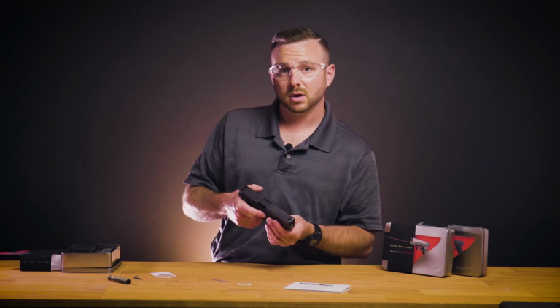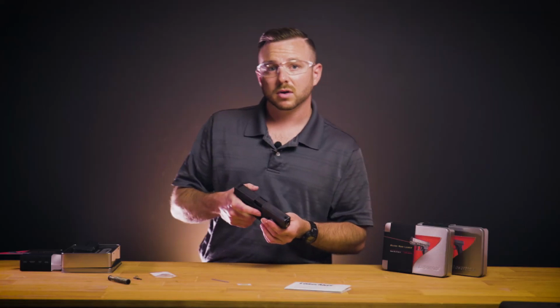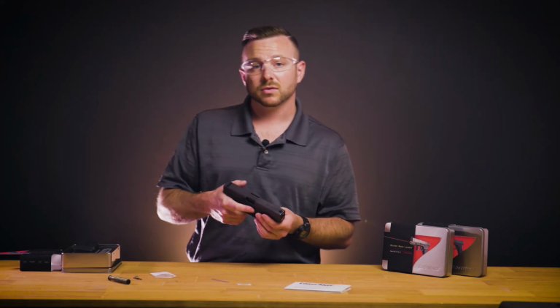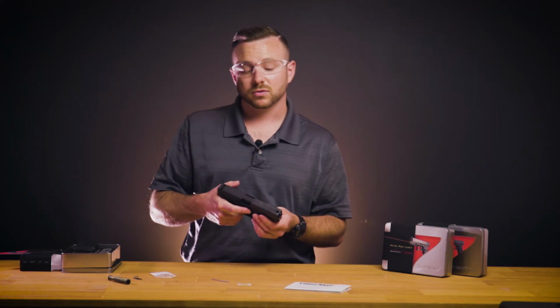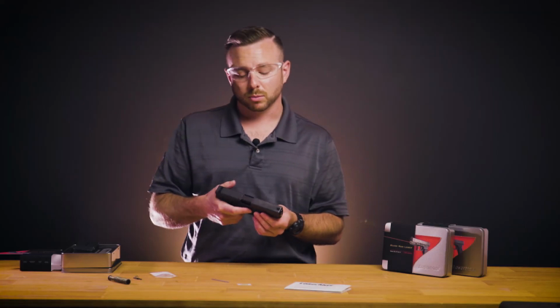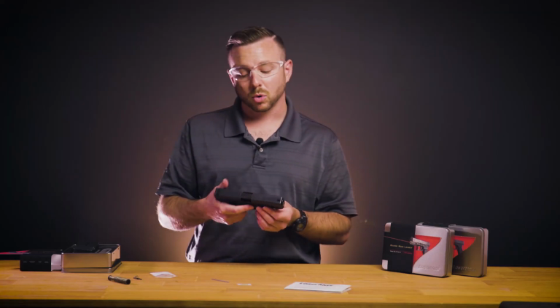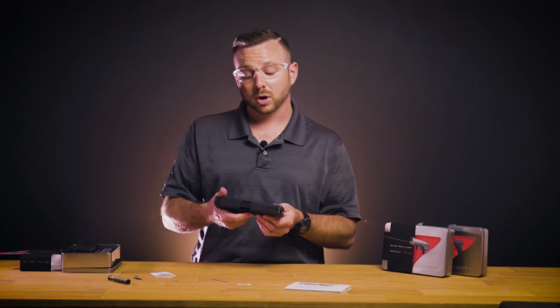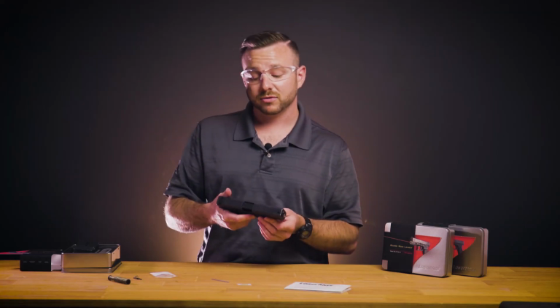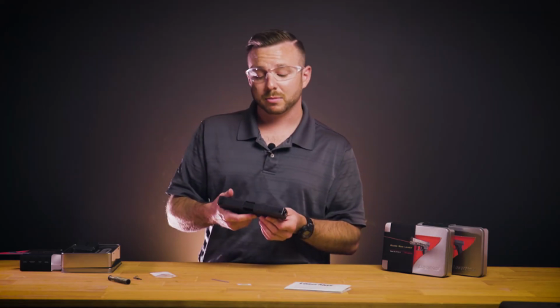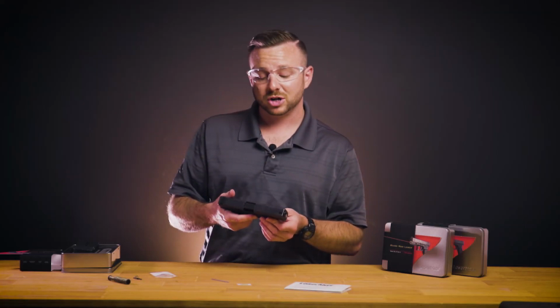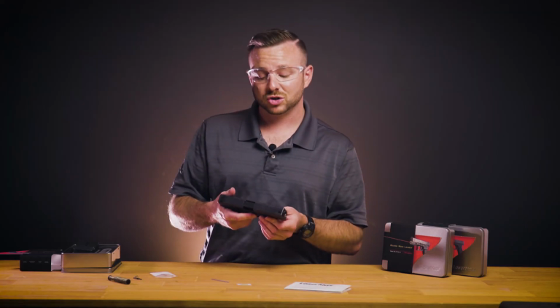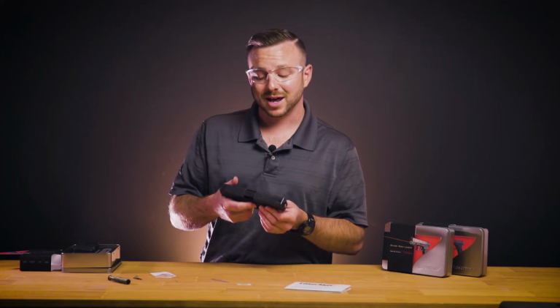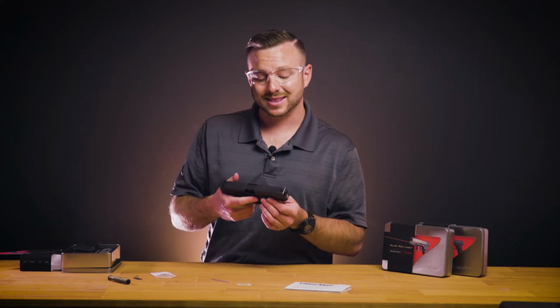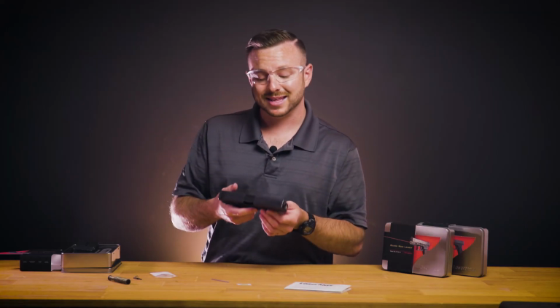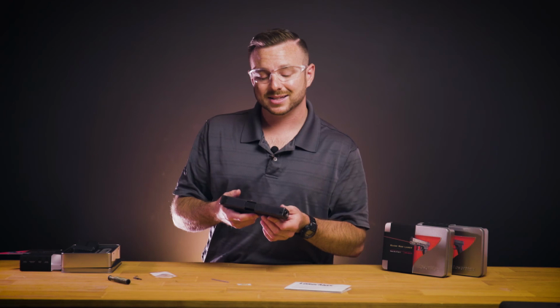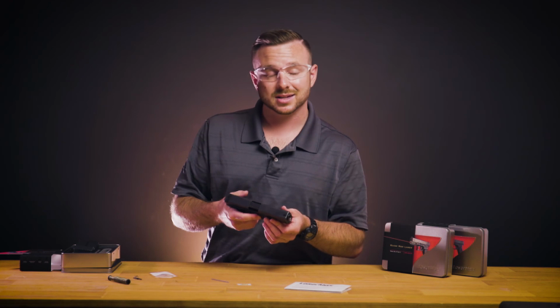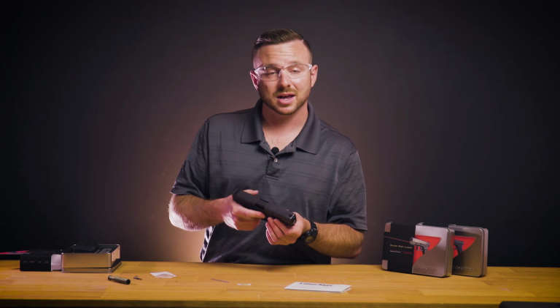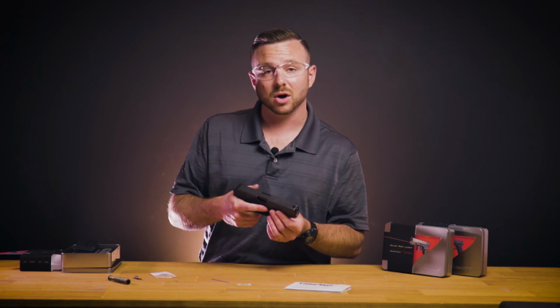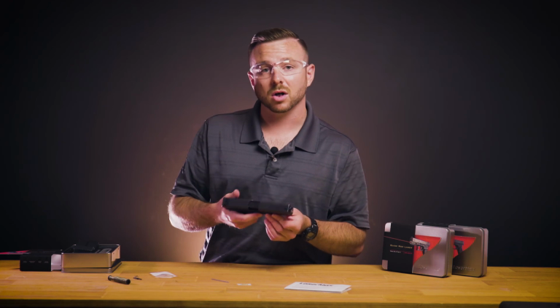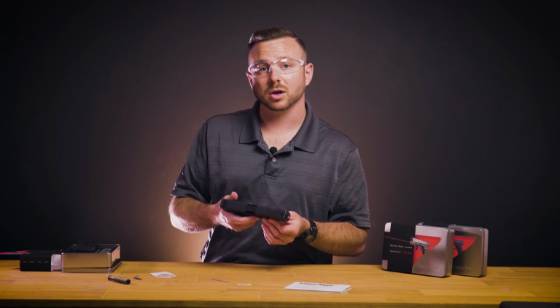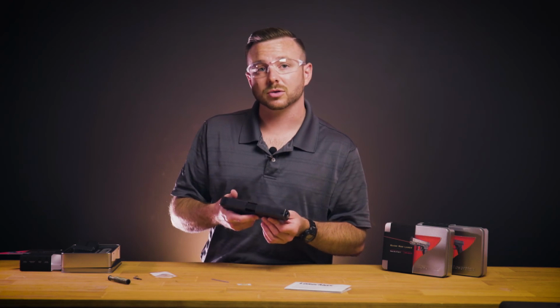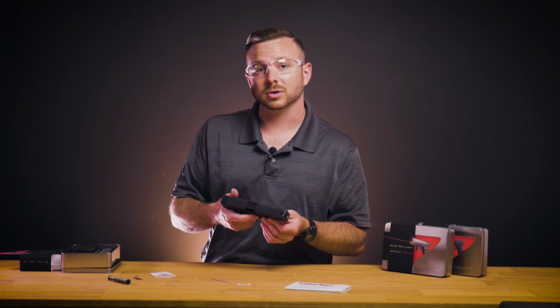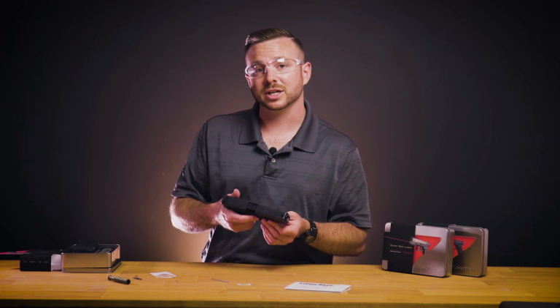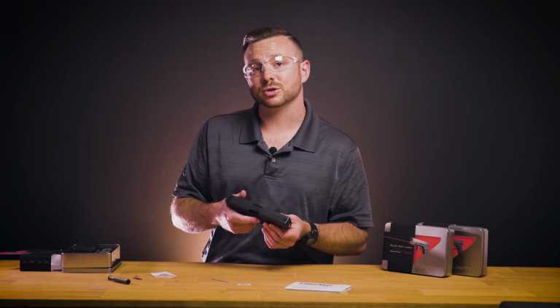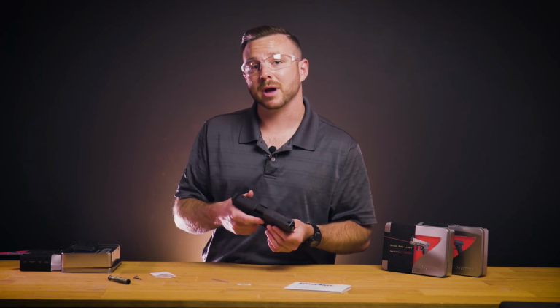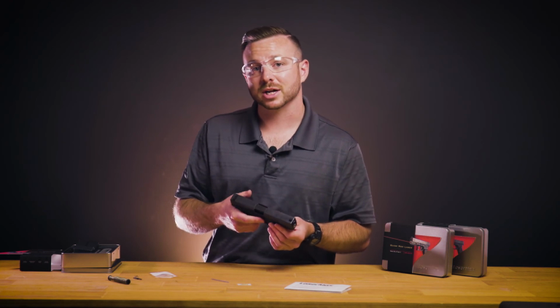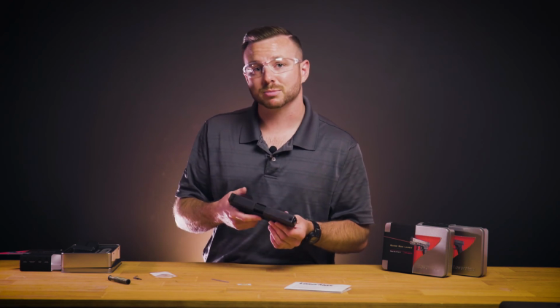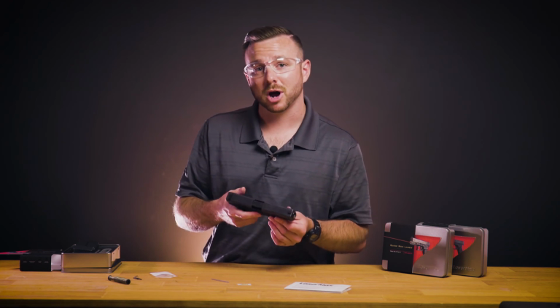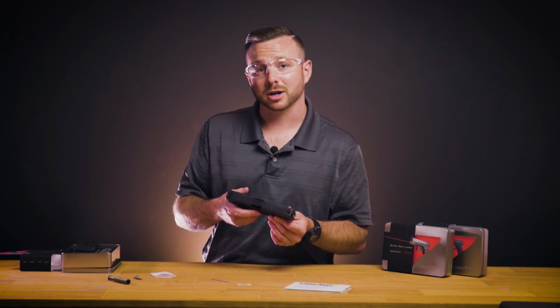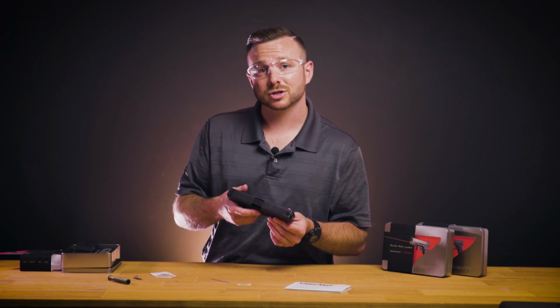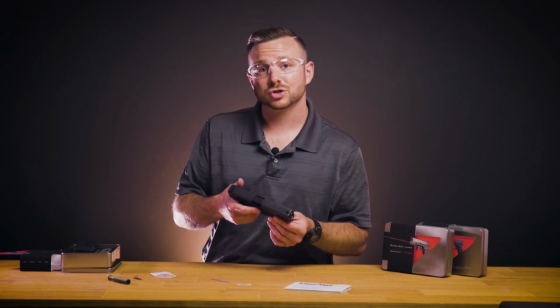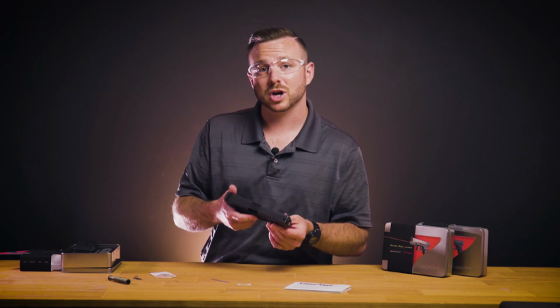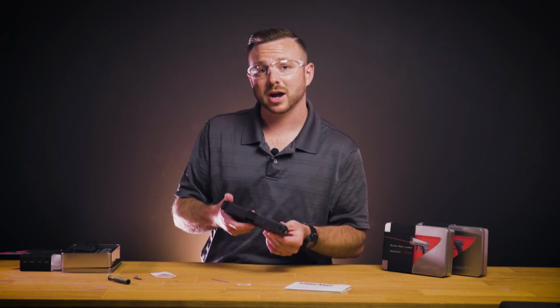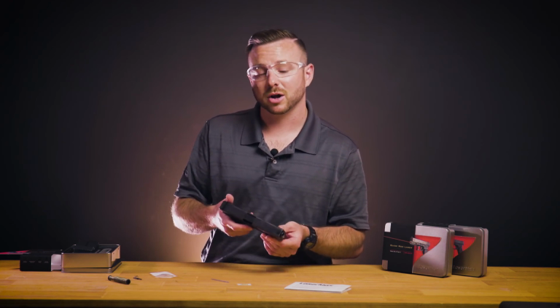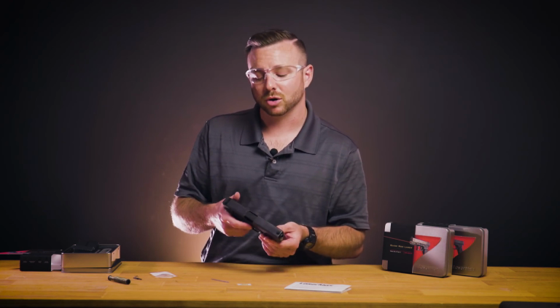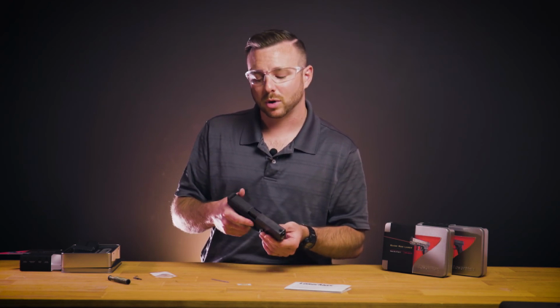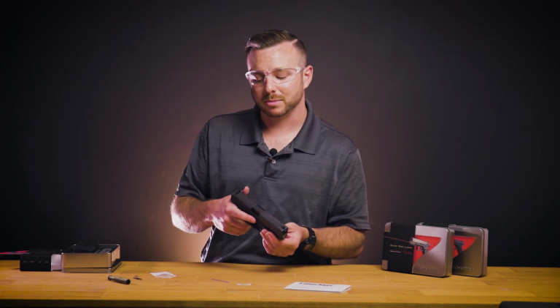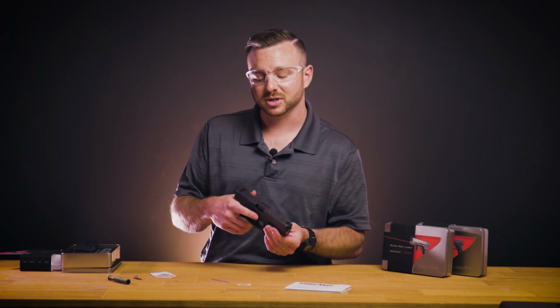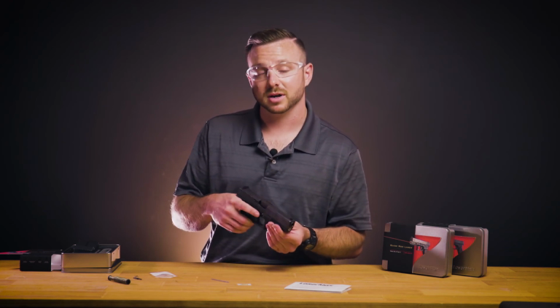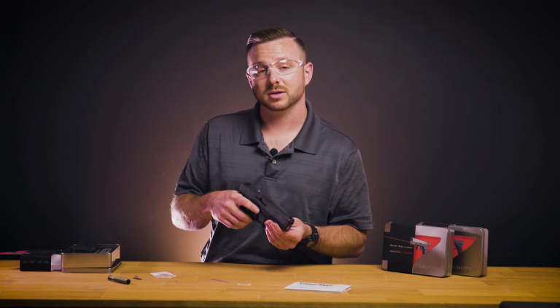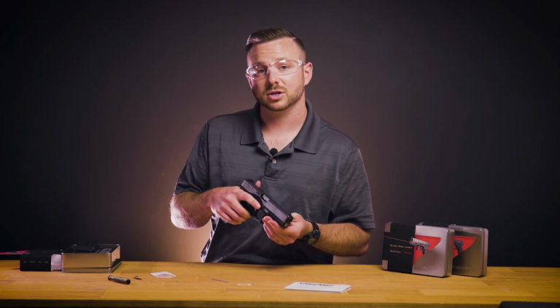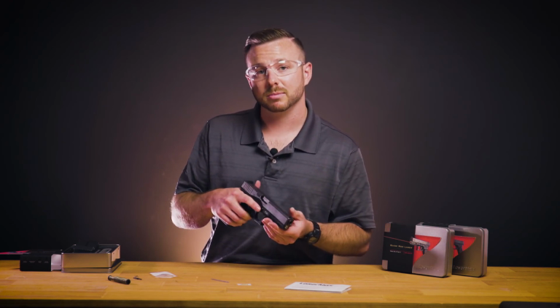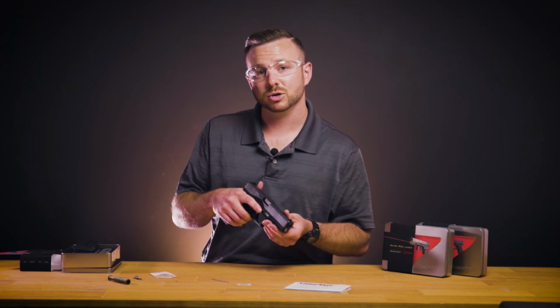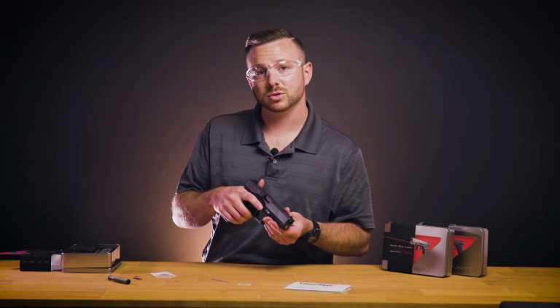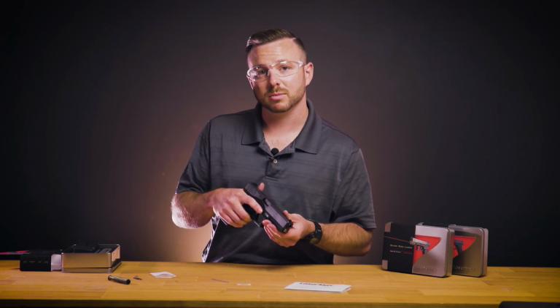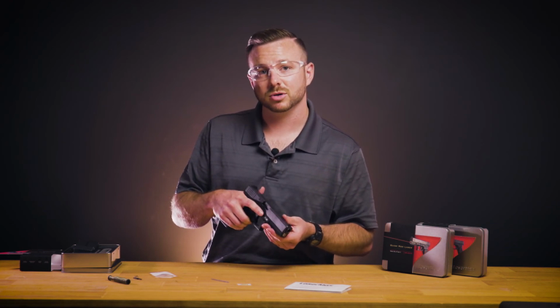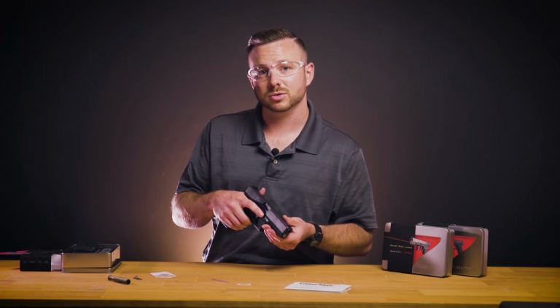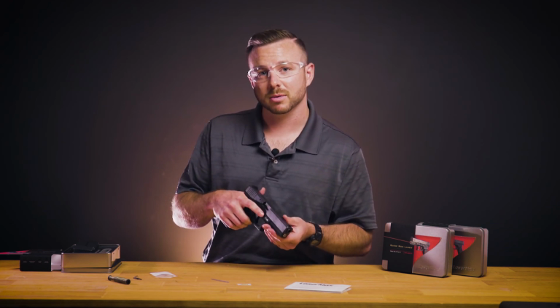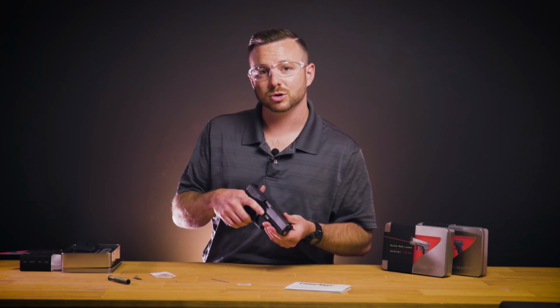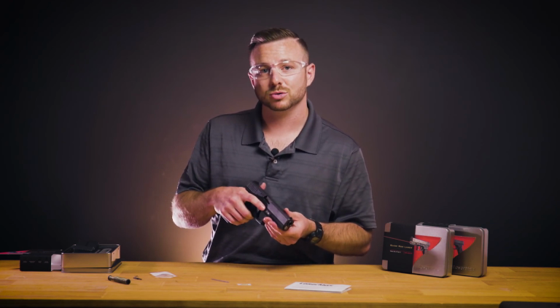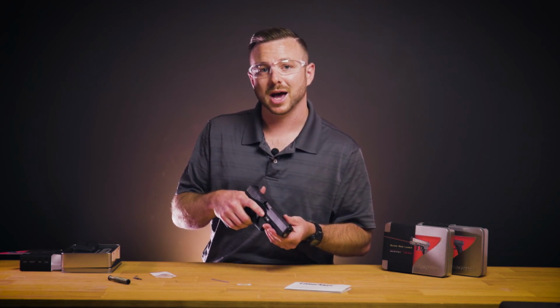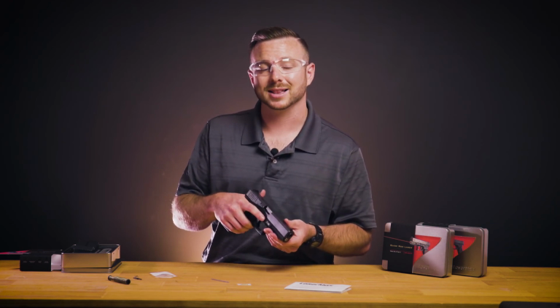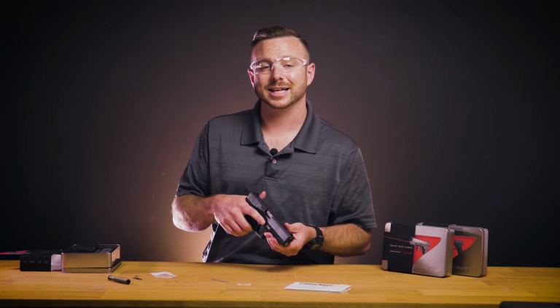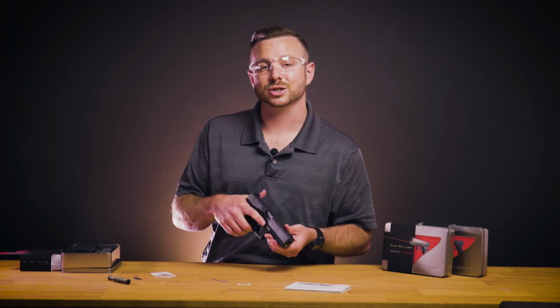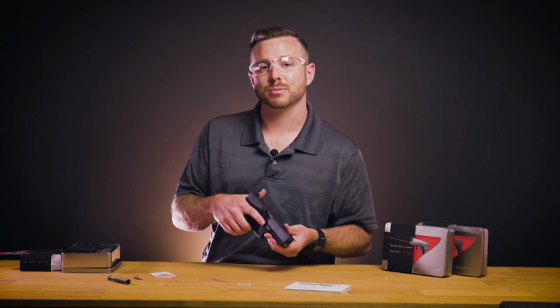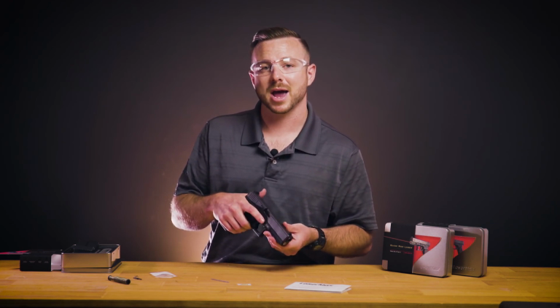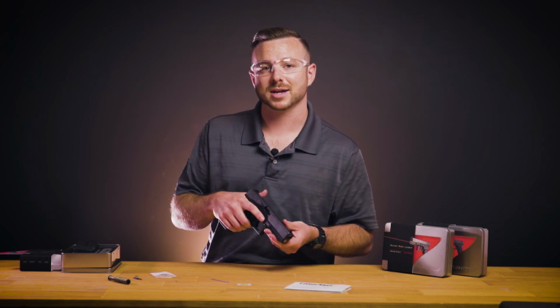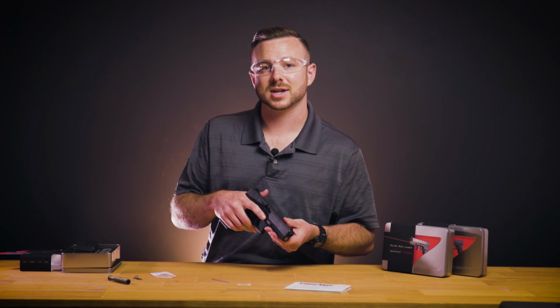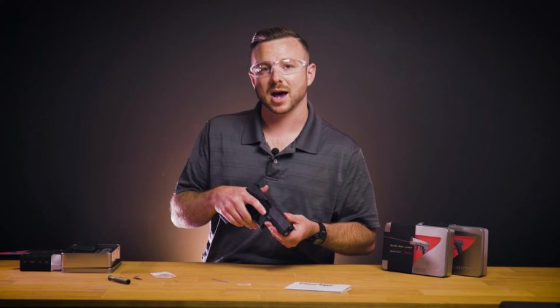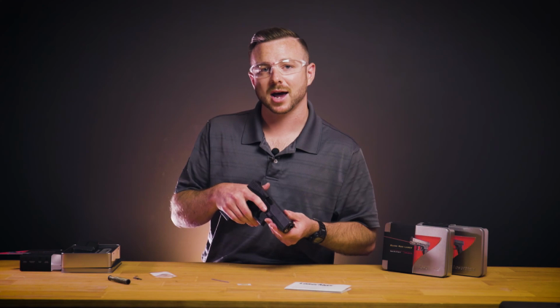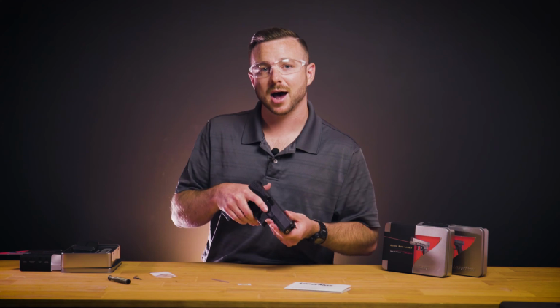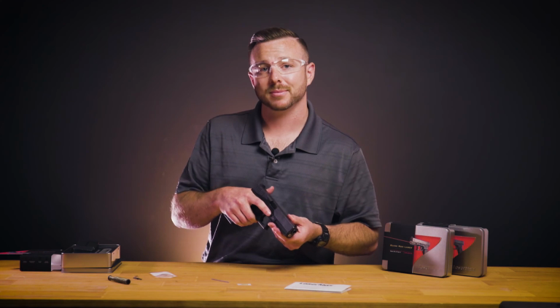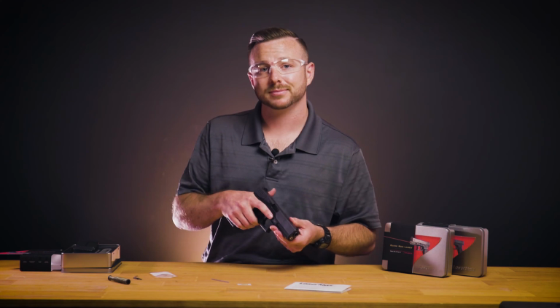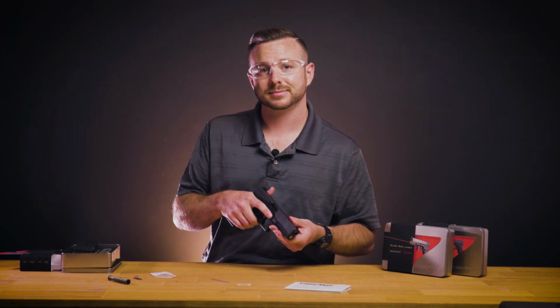For more information on this and all other Lasermax products, check out our website at www.lasermax.com. We'll see you next time.